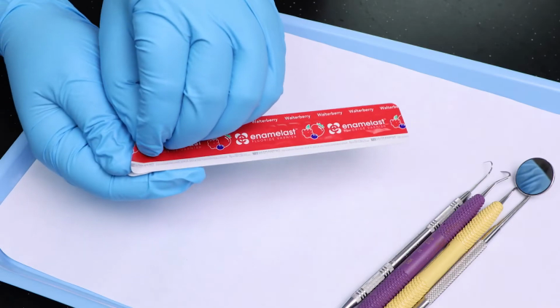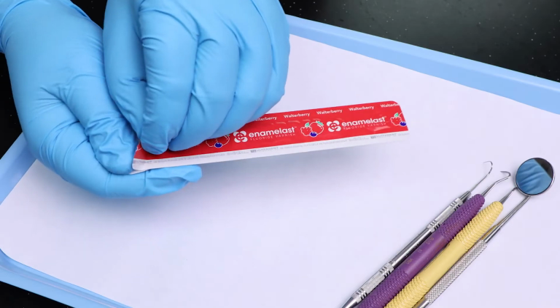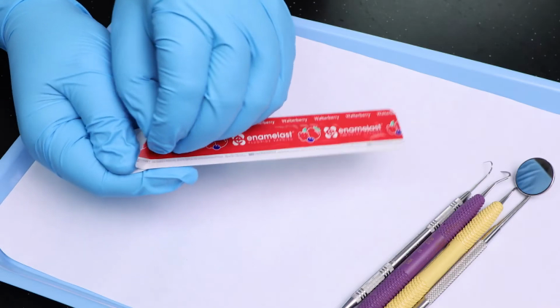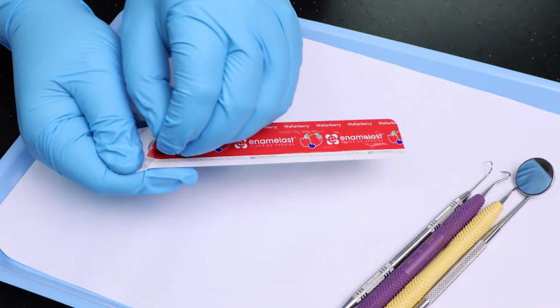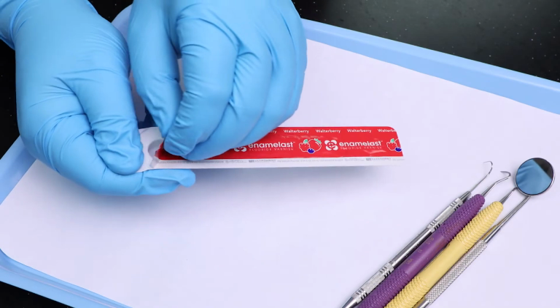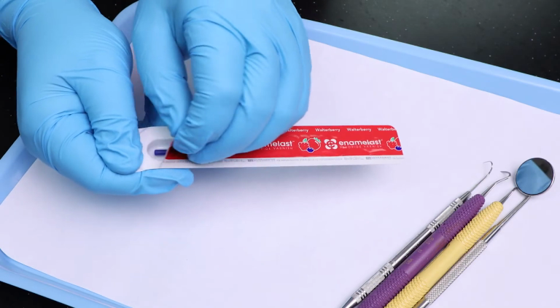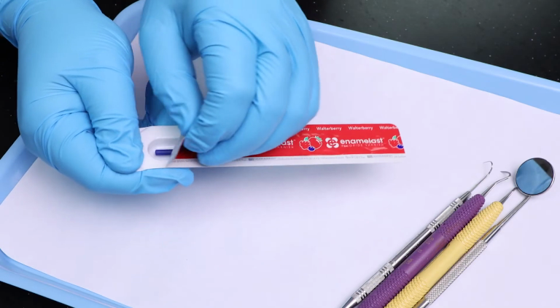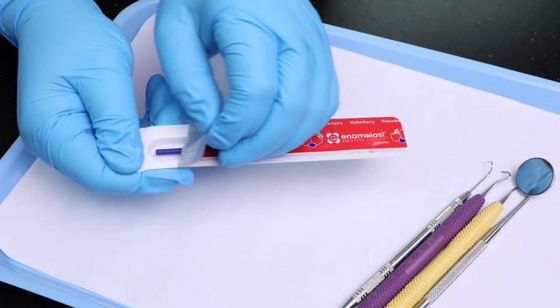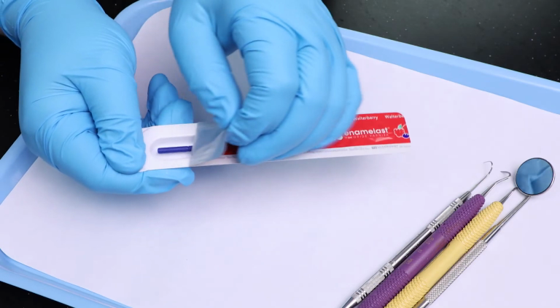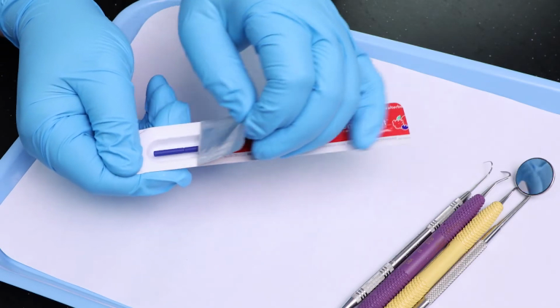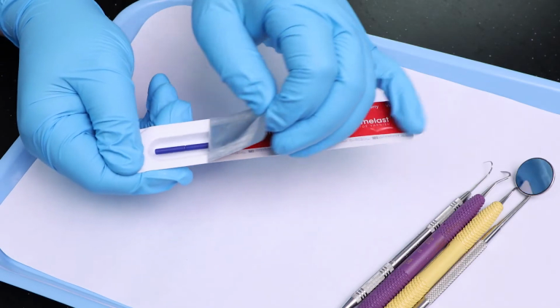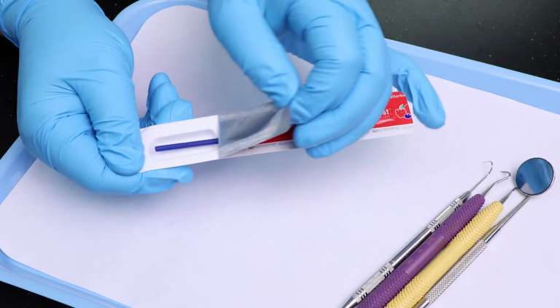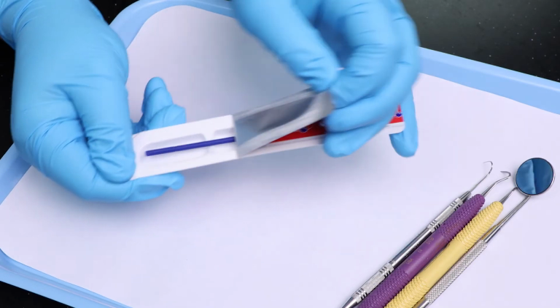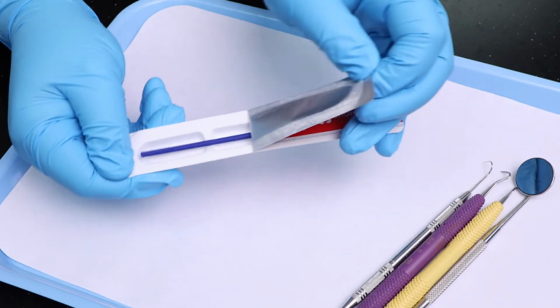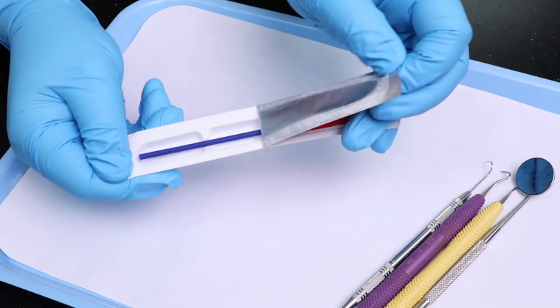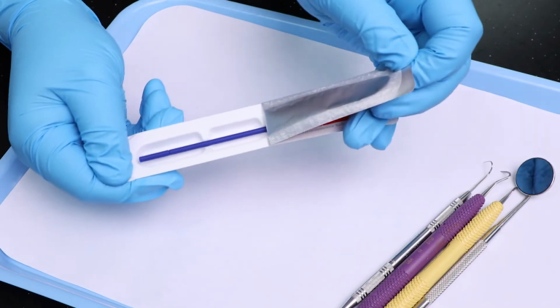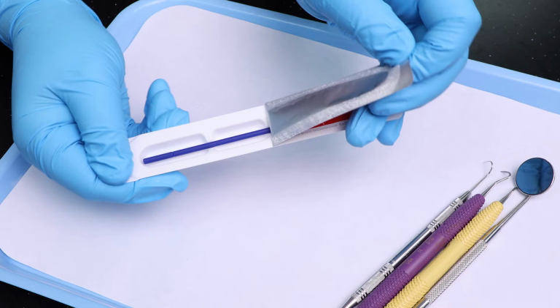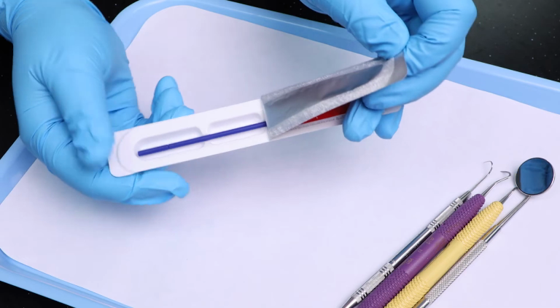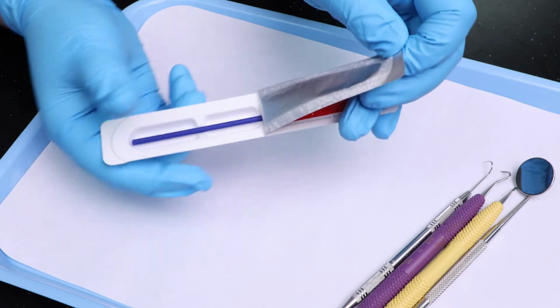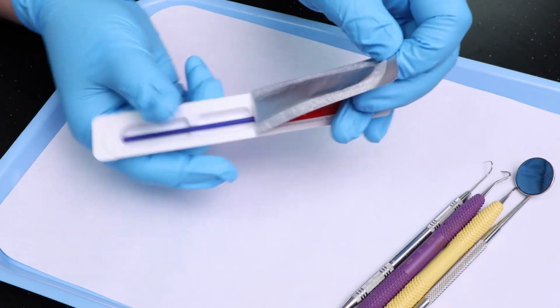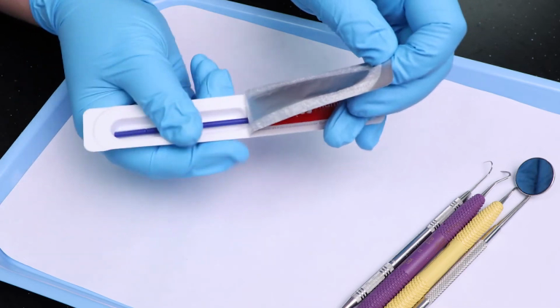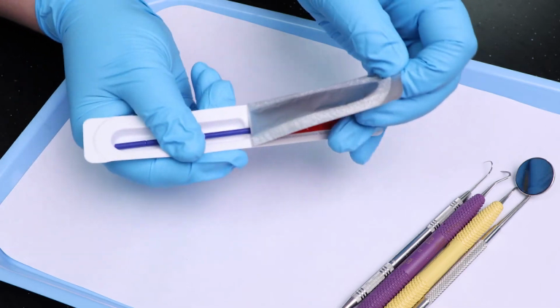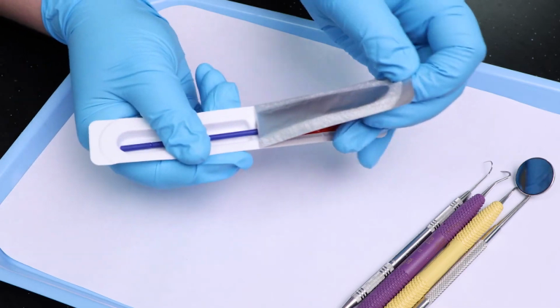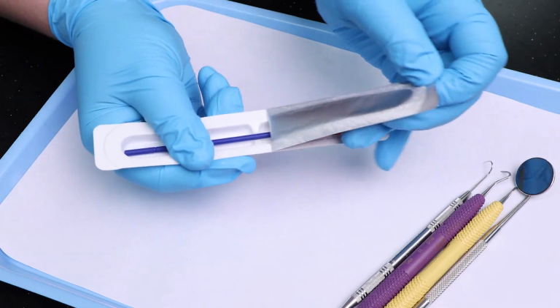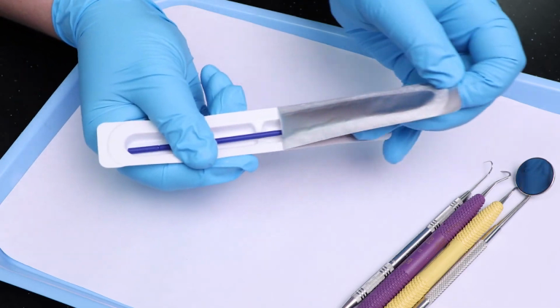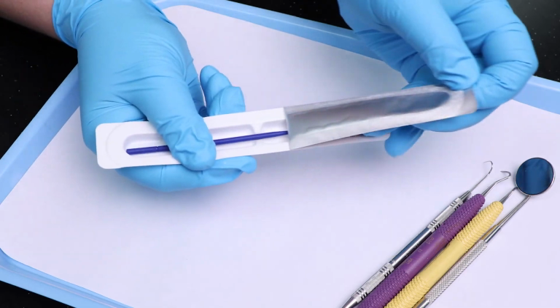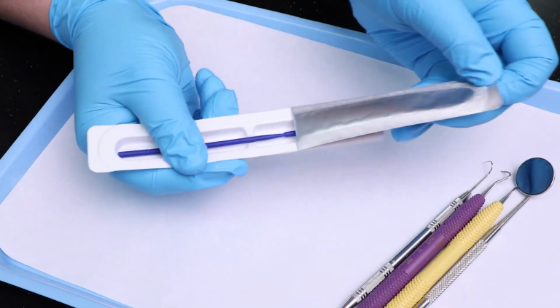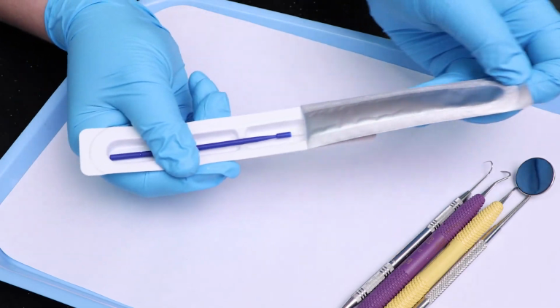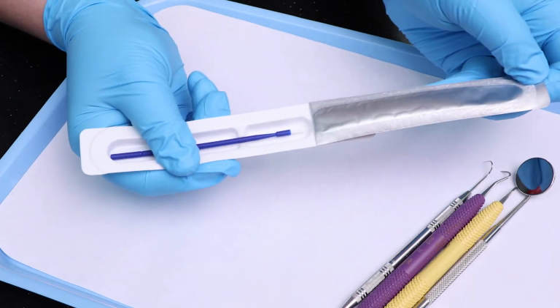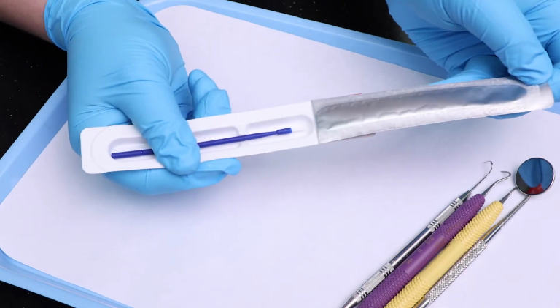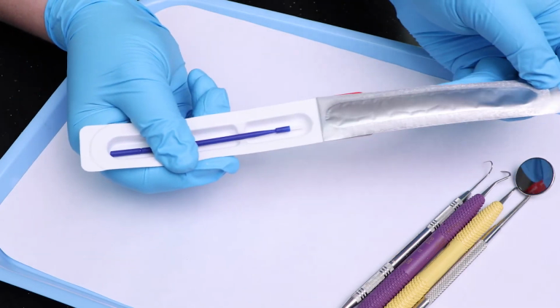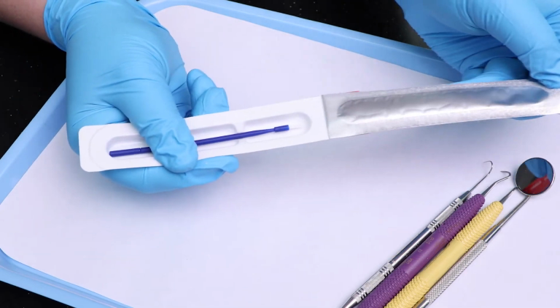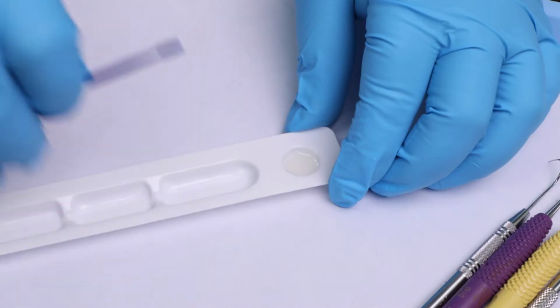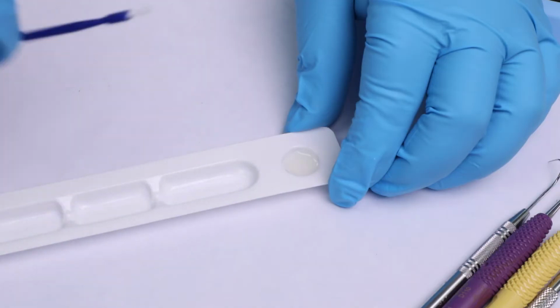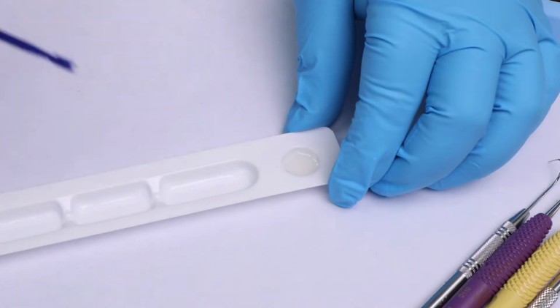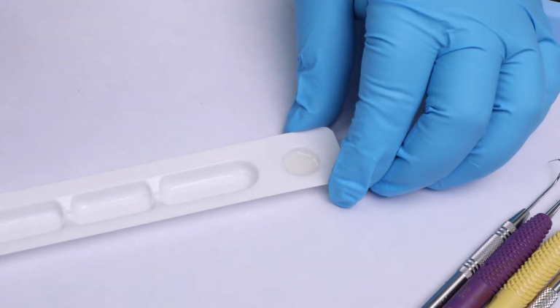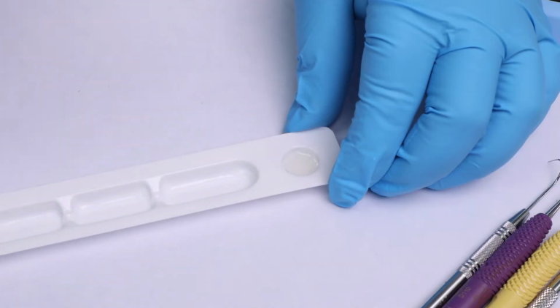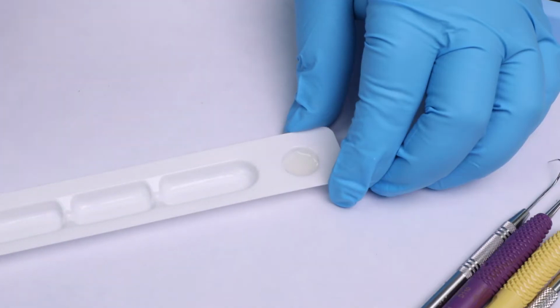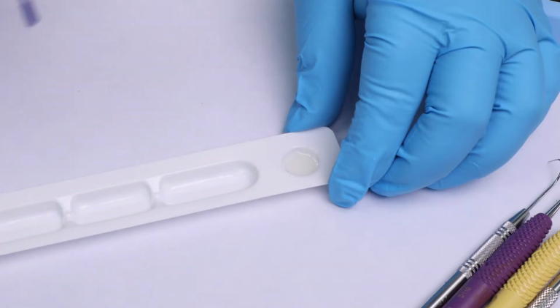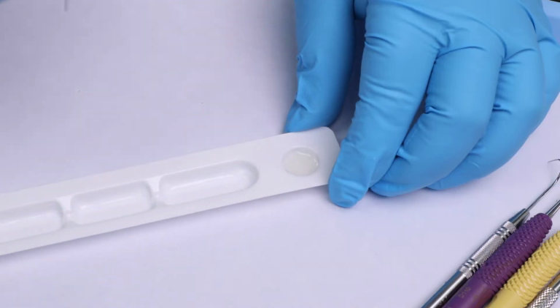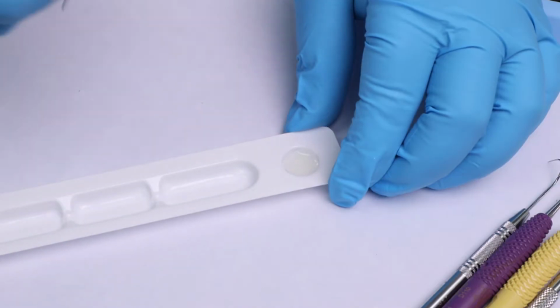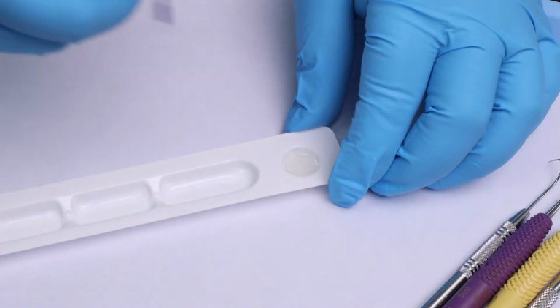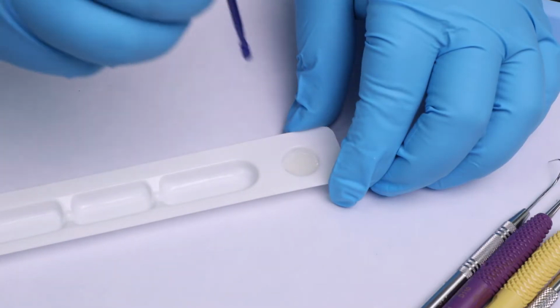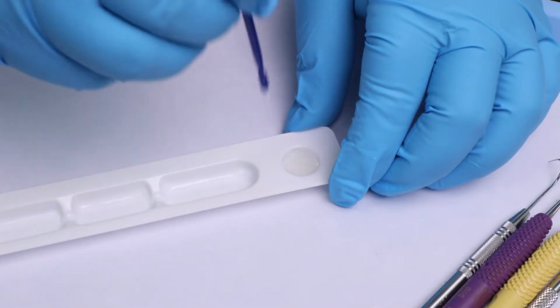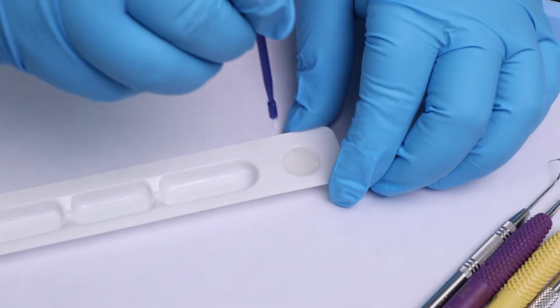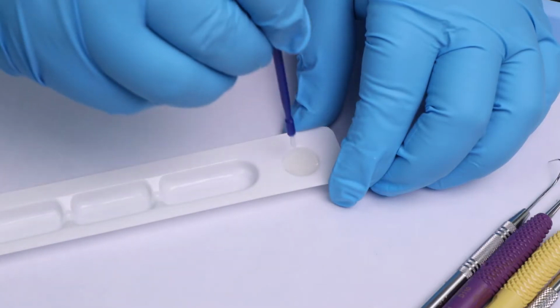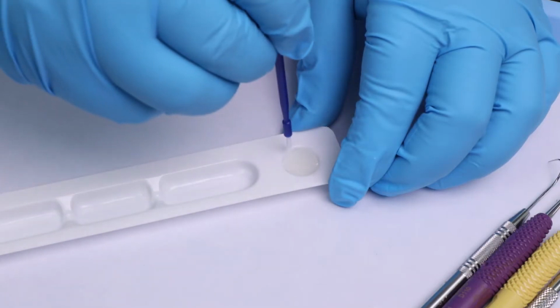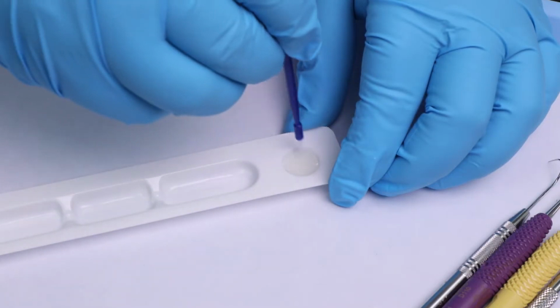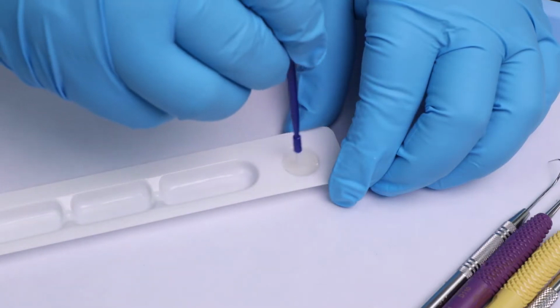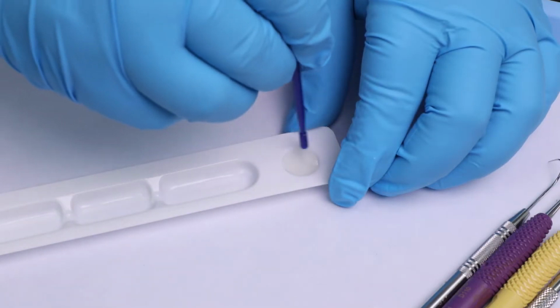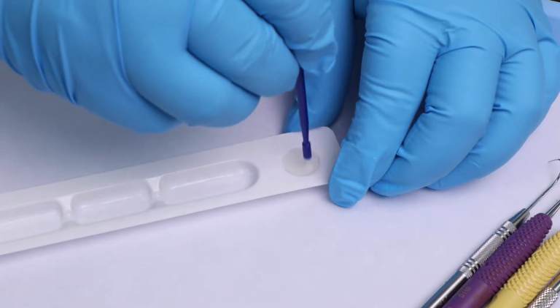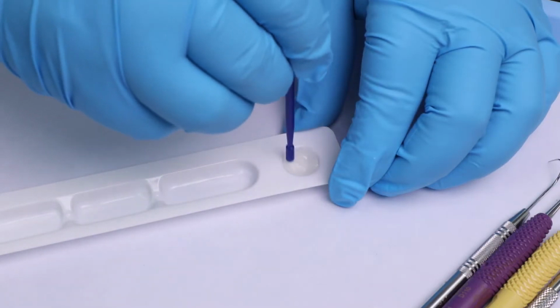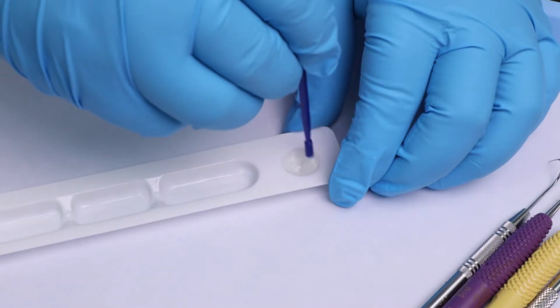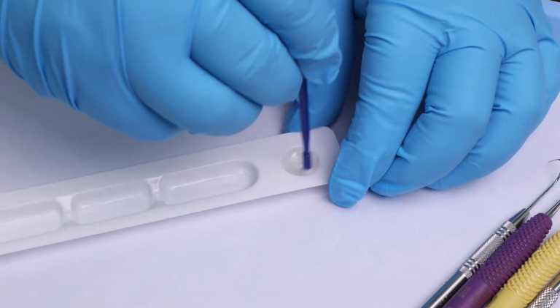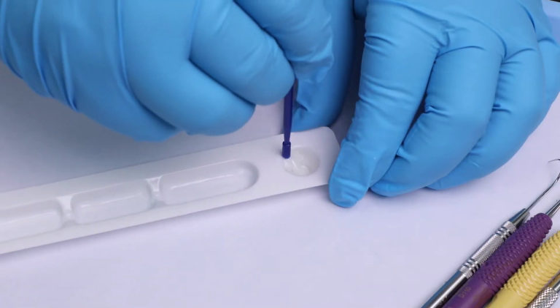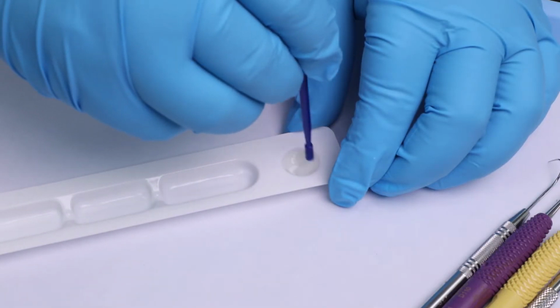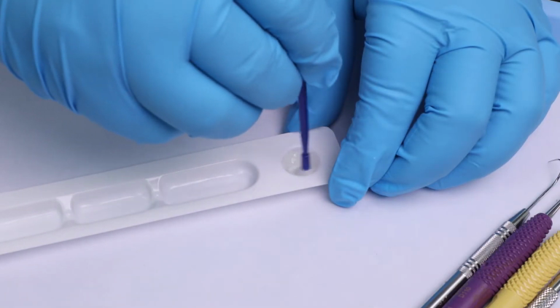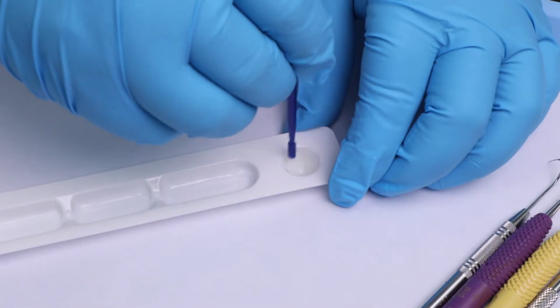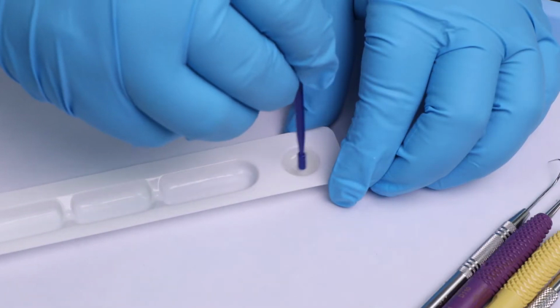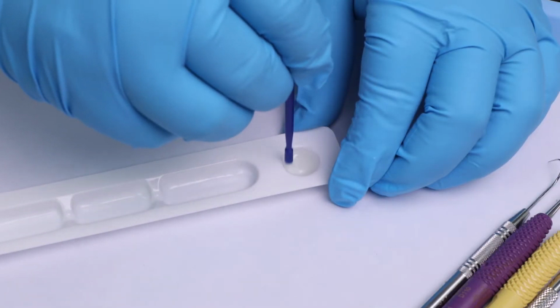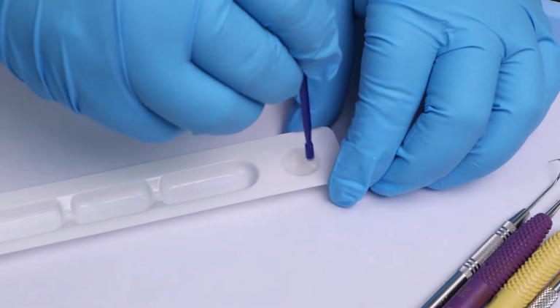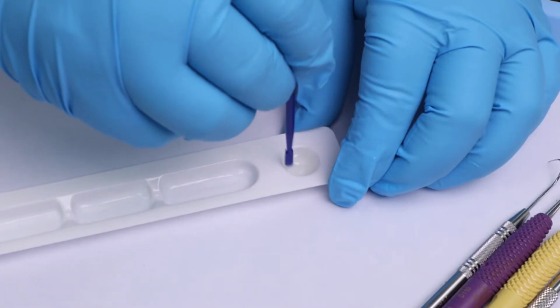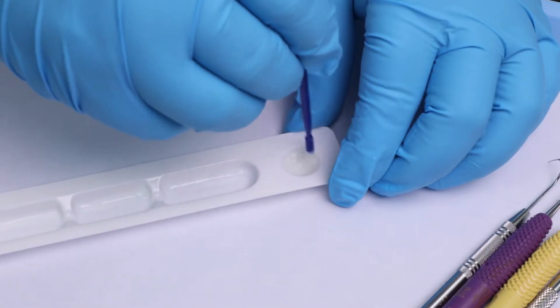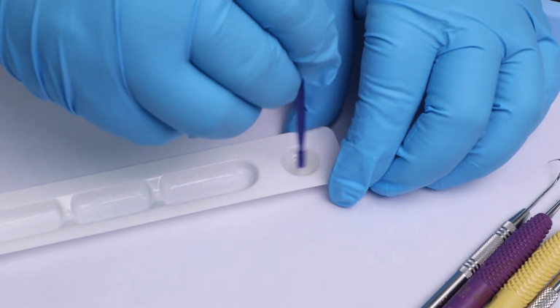For unit dose delivery, open the blister pack by peeling back and removing the foil lid. Lightly stir the varnish.